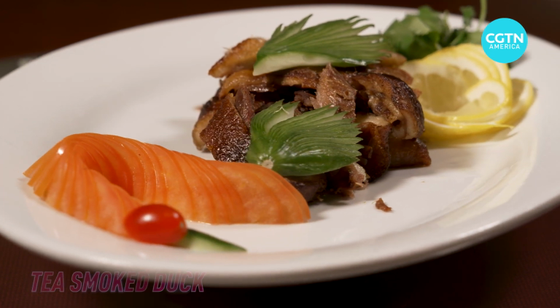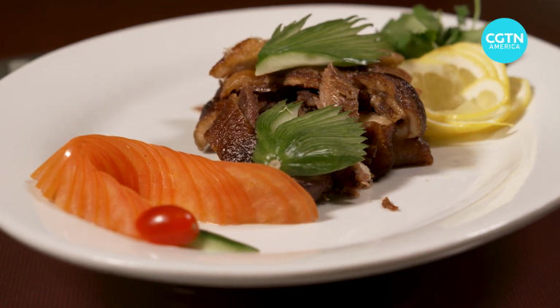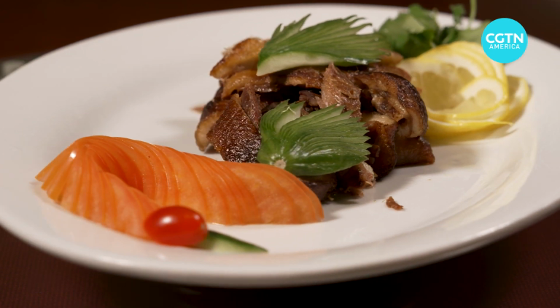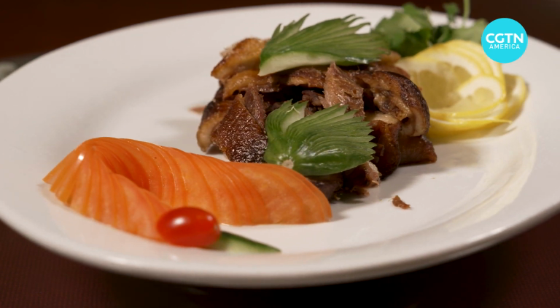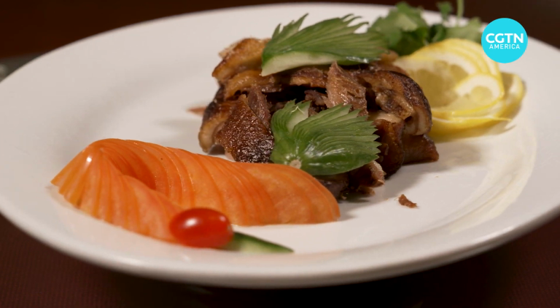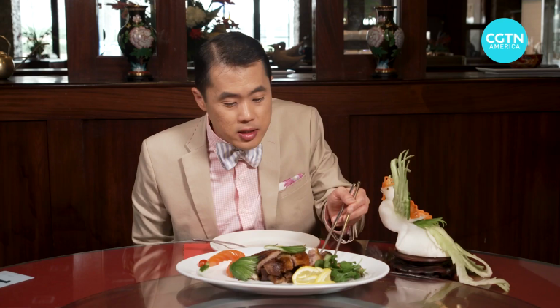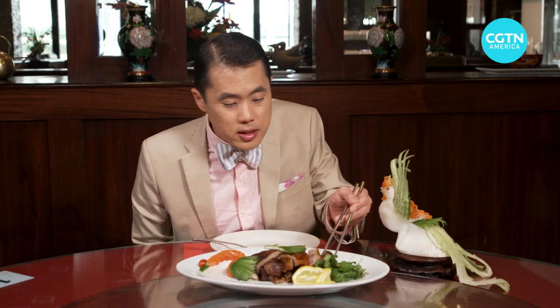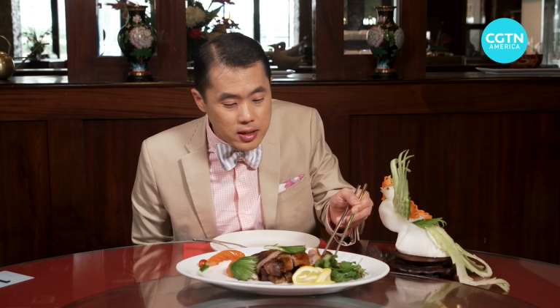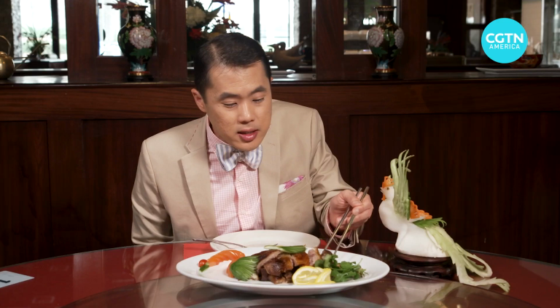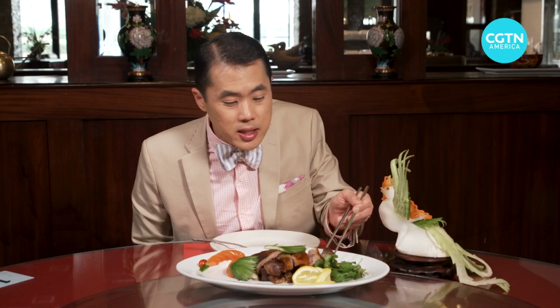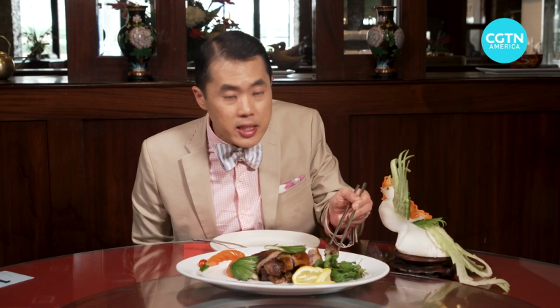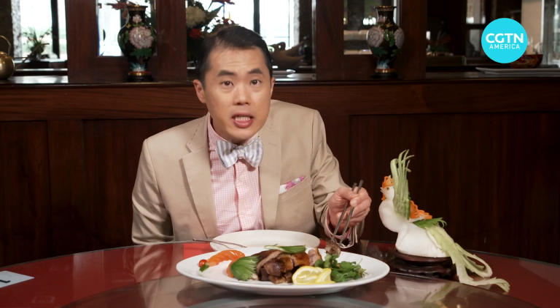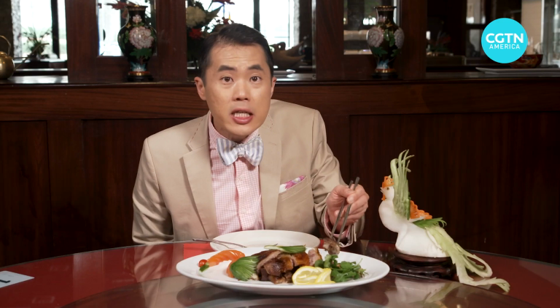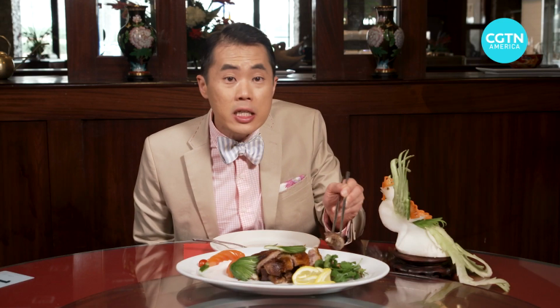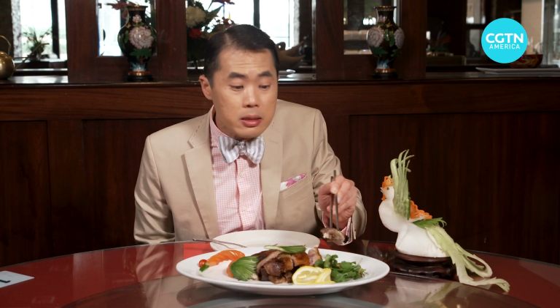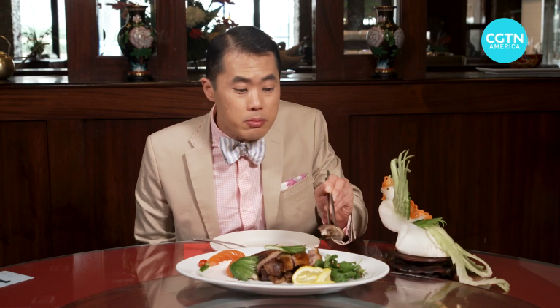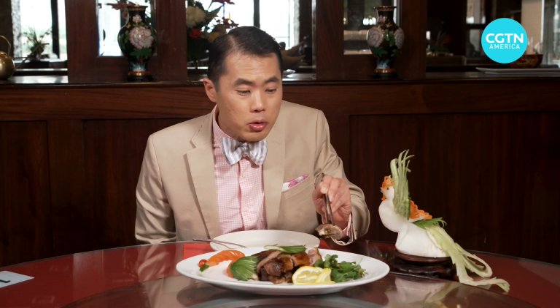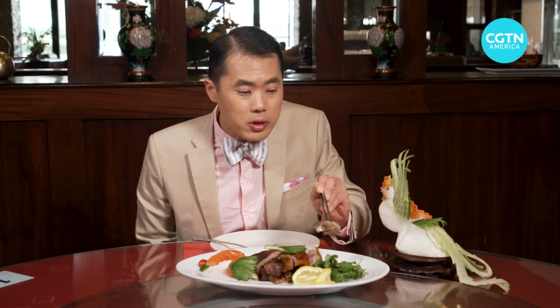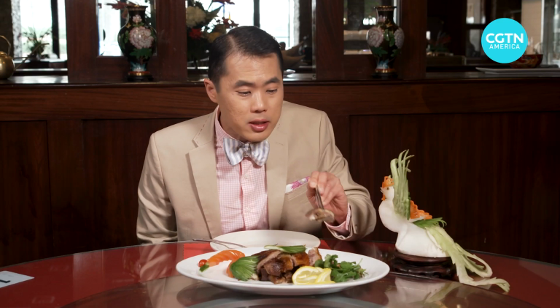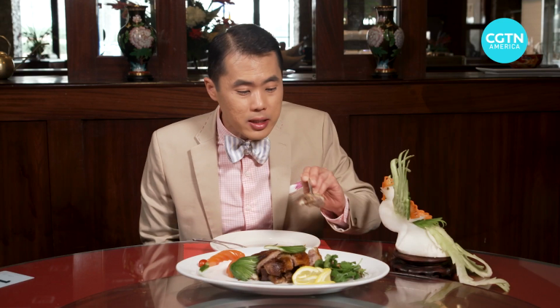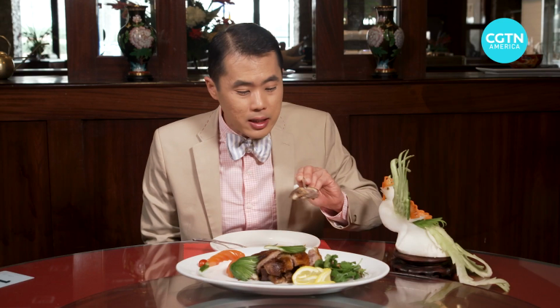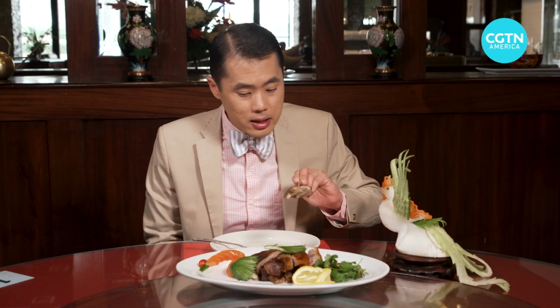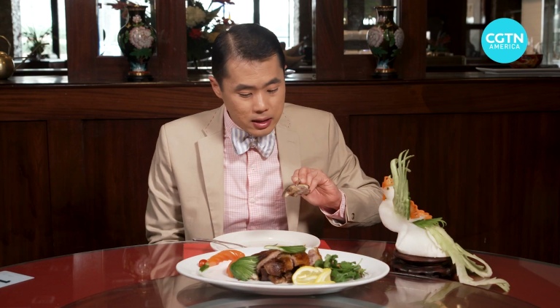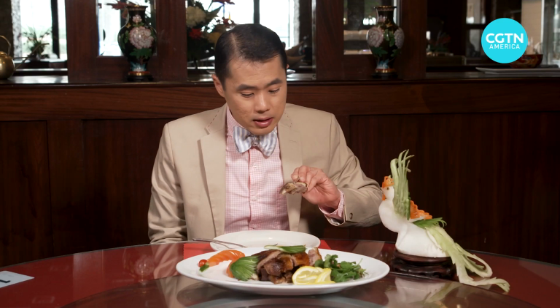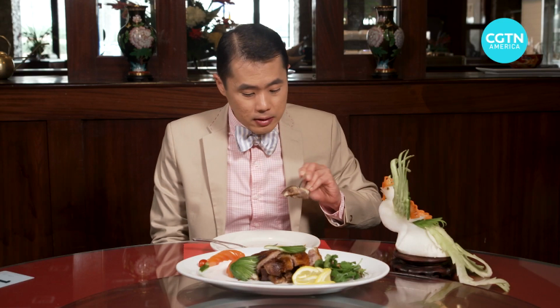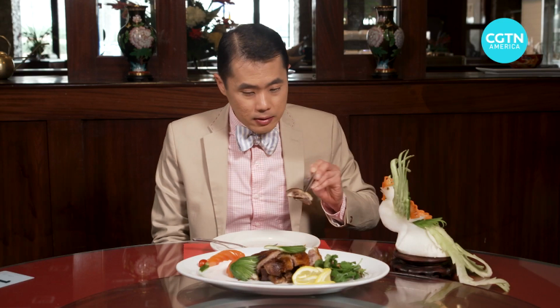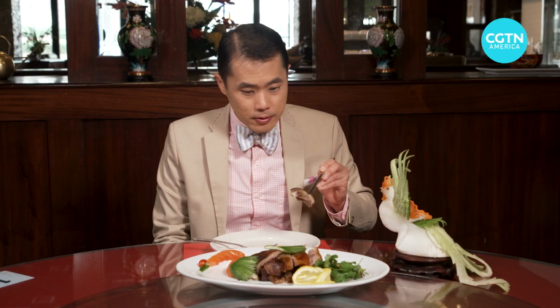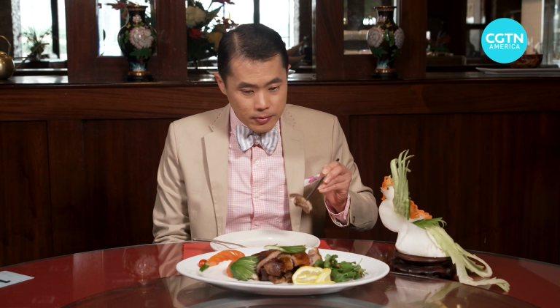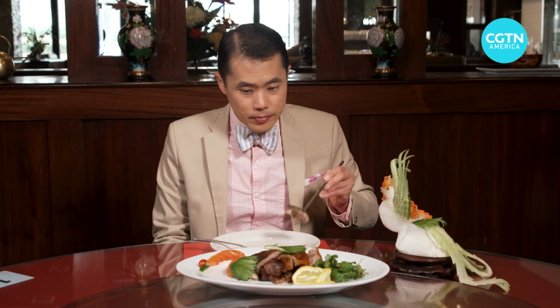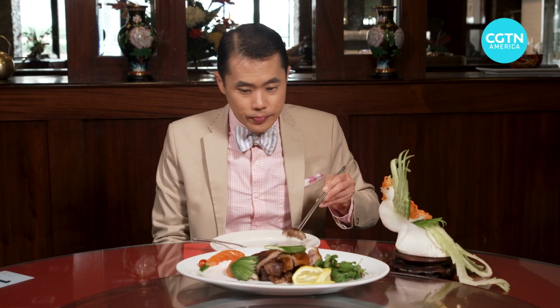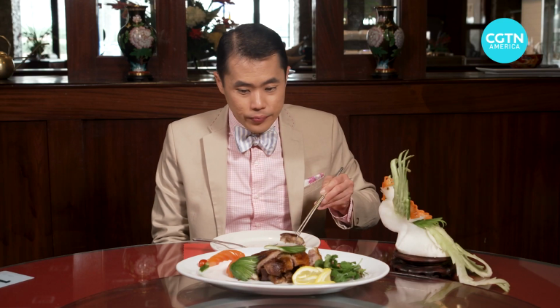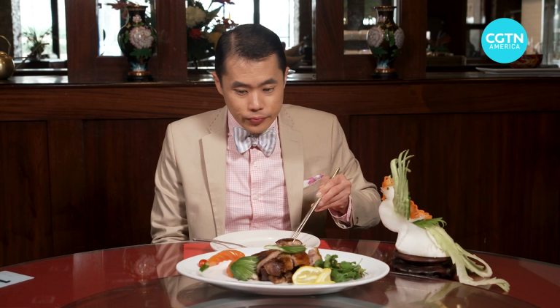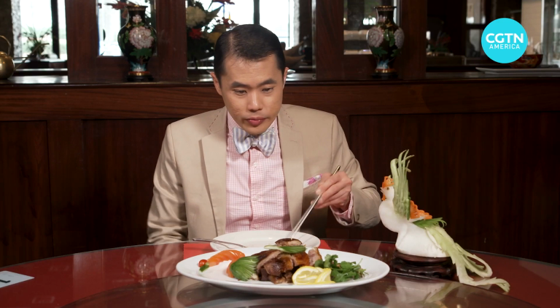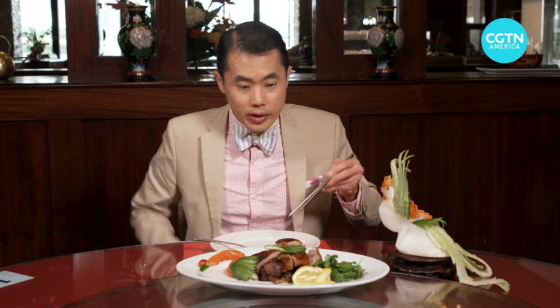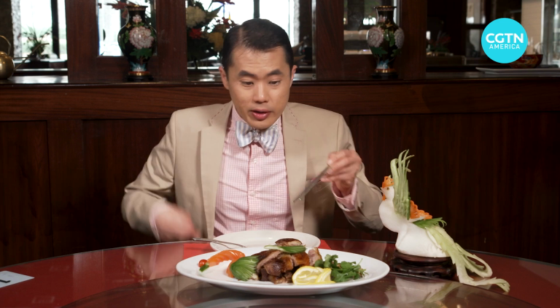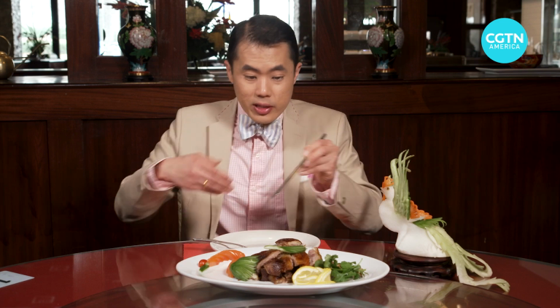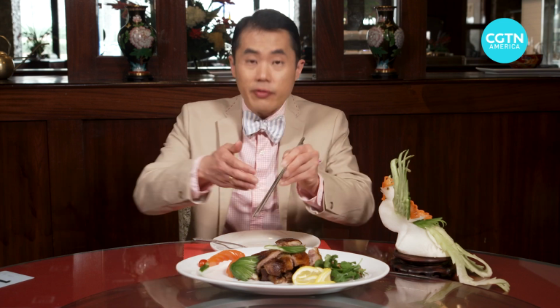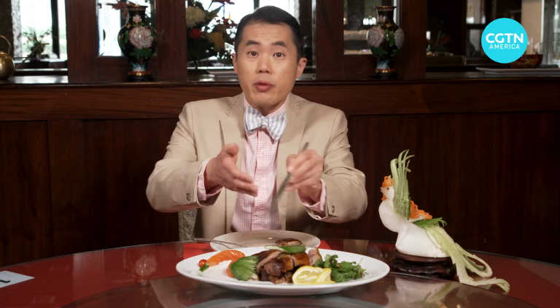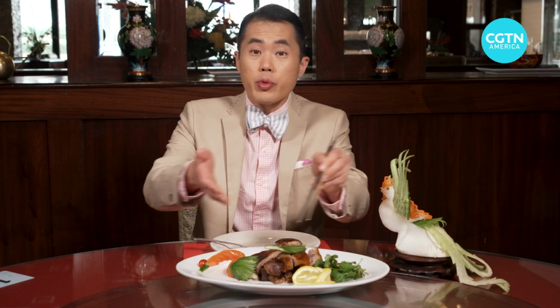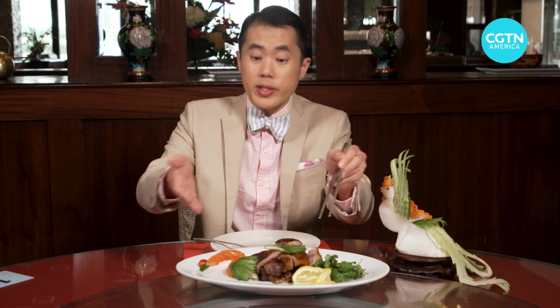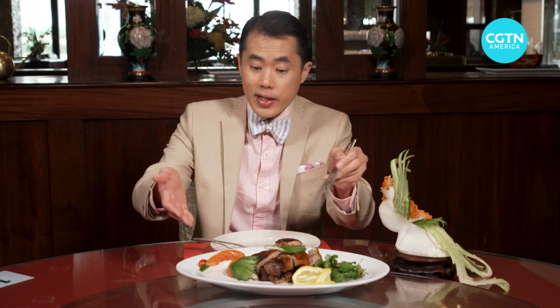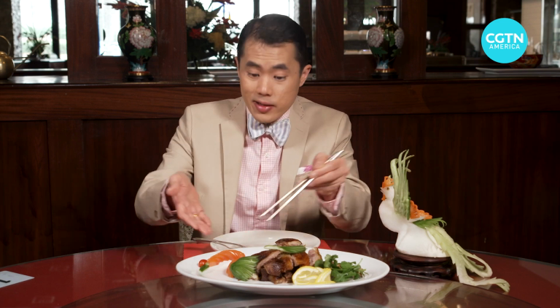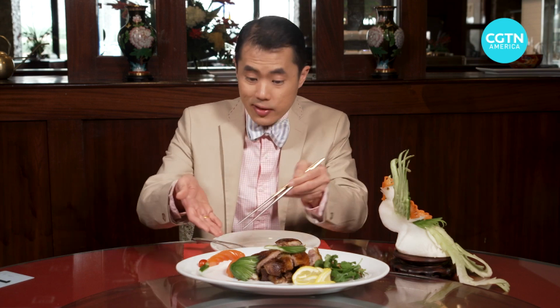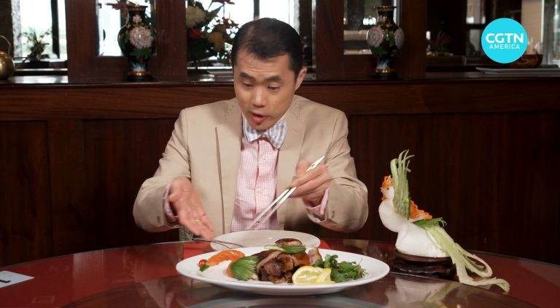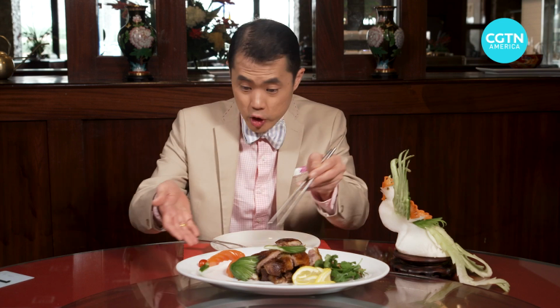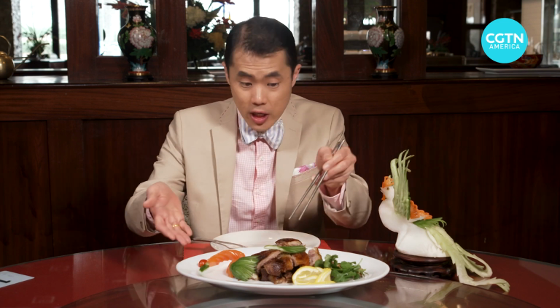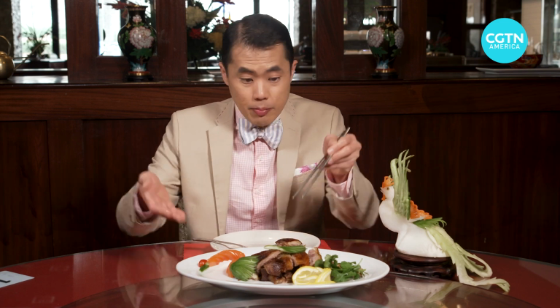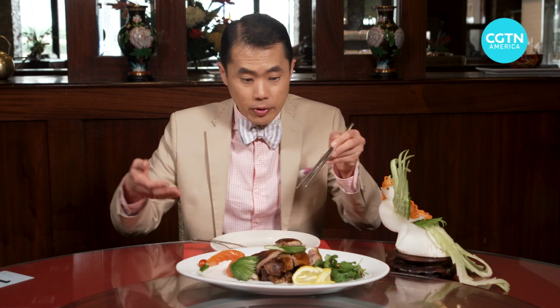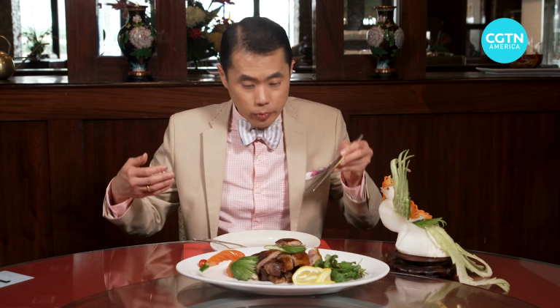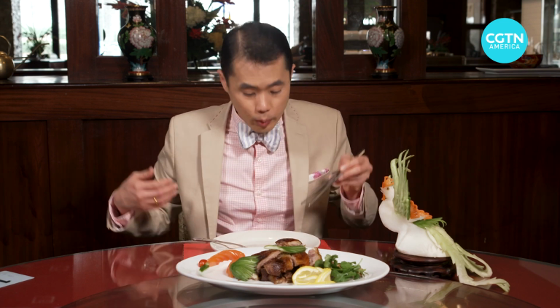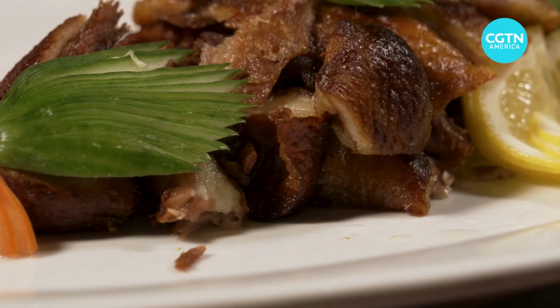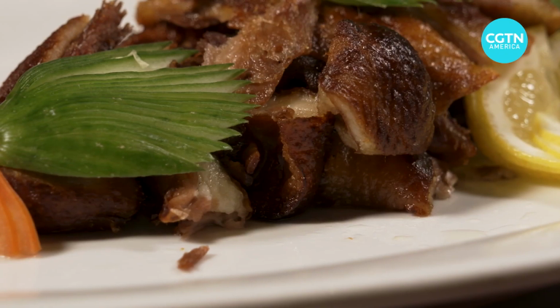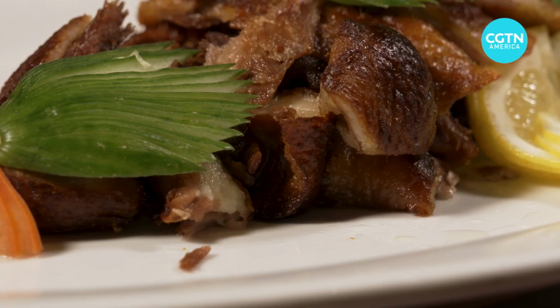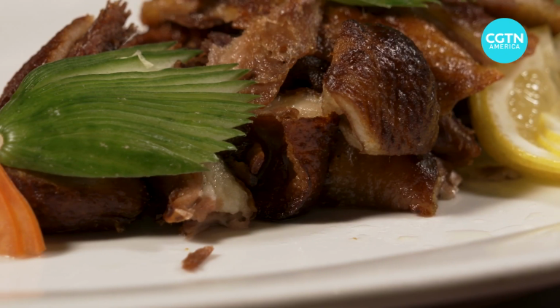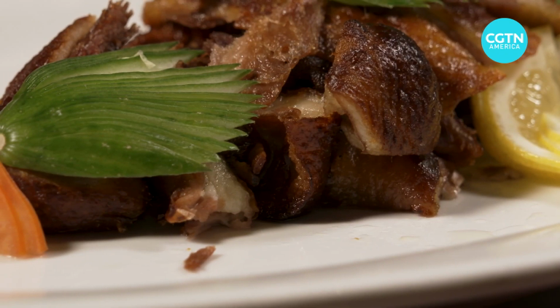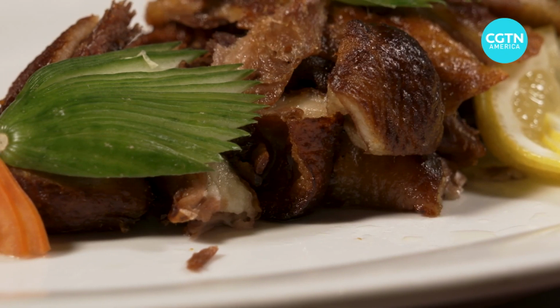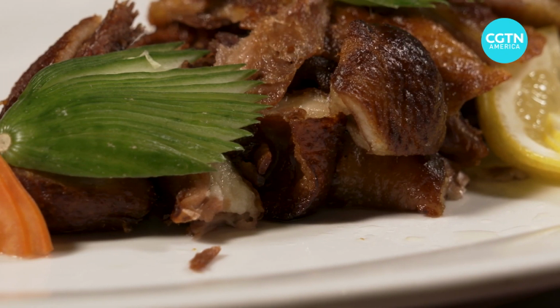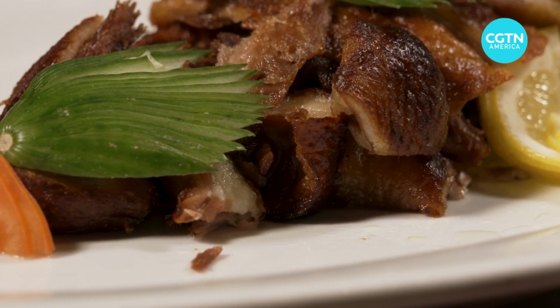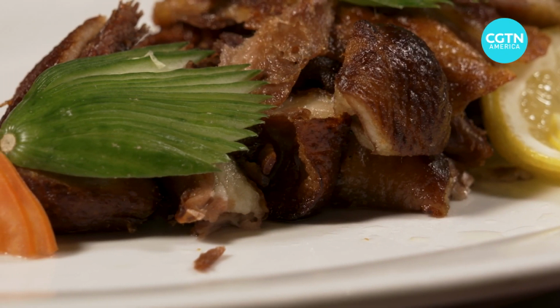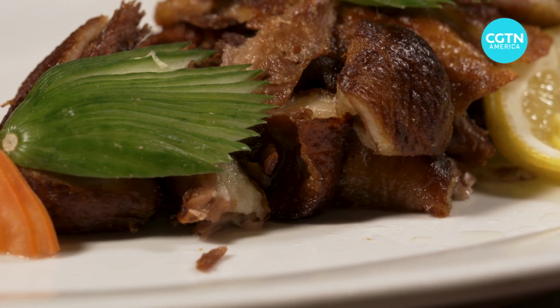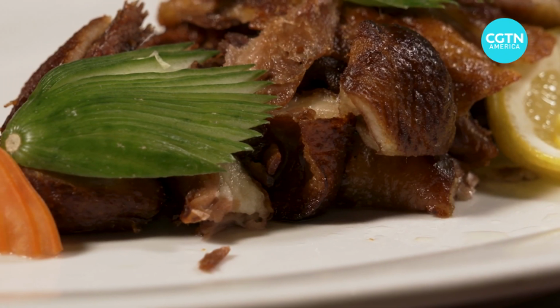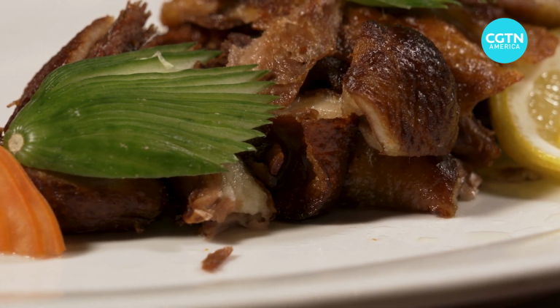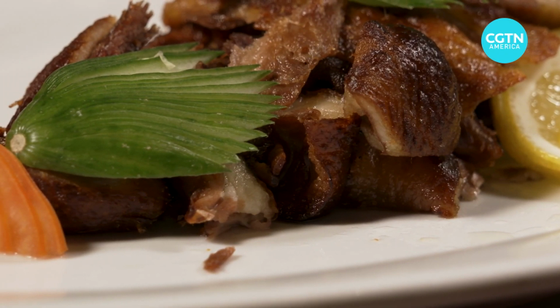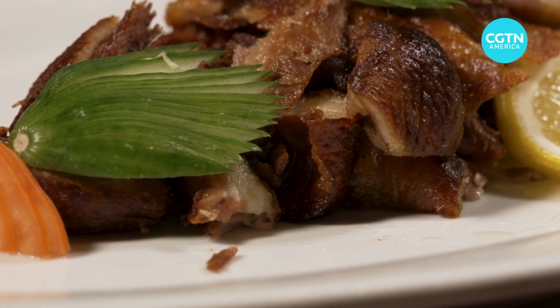This is a tea-smoked duck, and it's even presented in the shape of one. Crispy skin, aromatic meat.